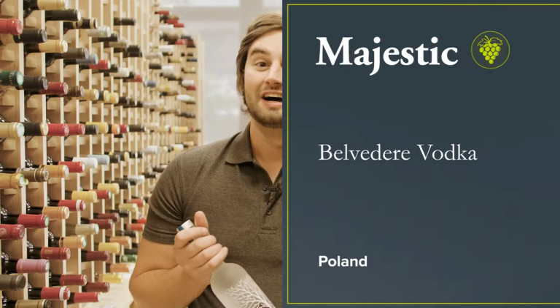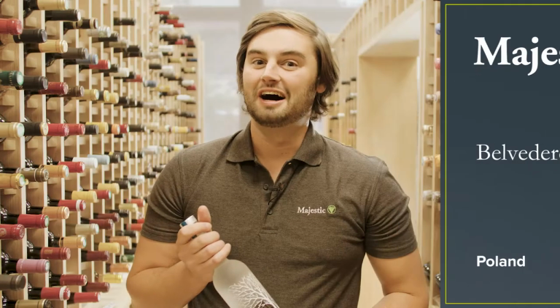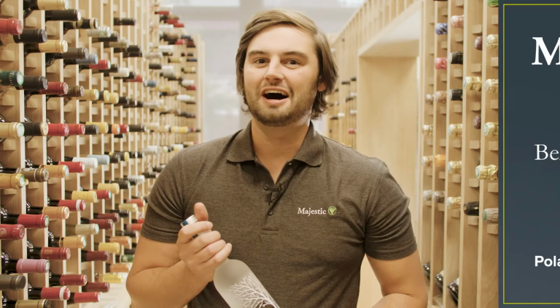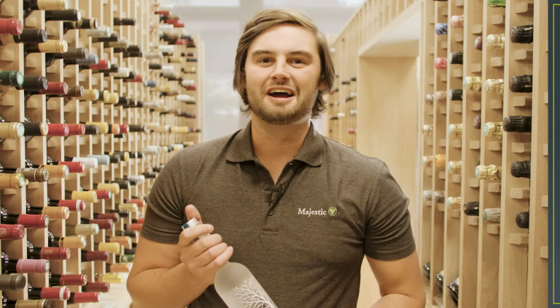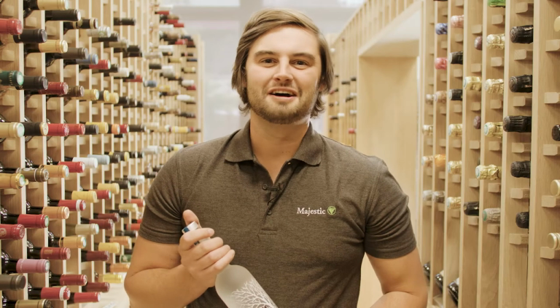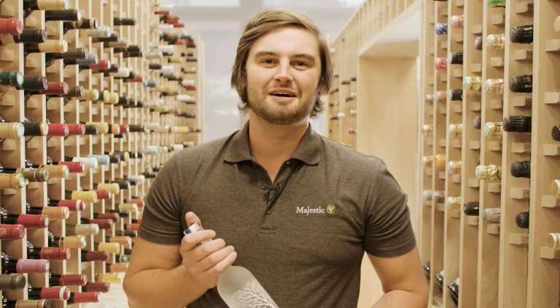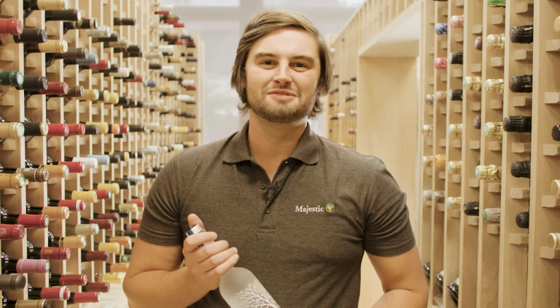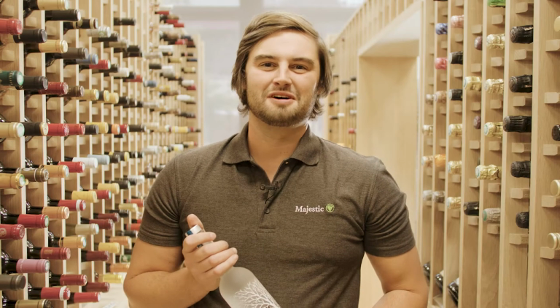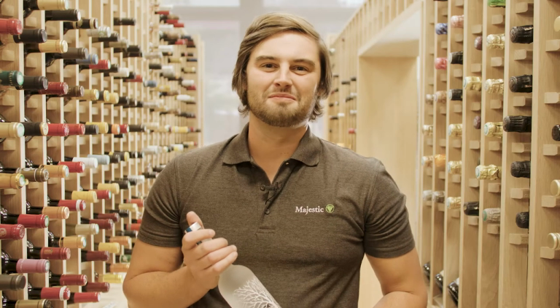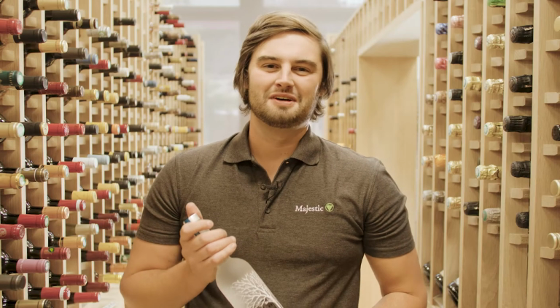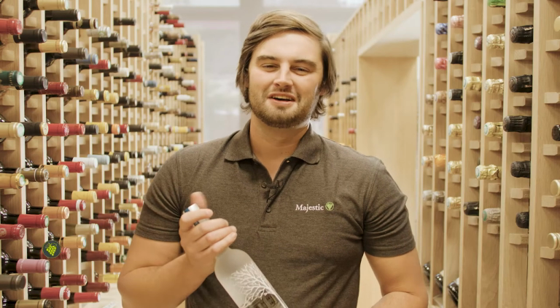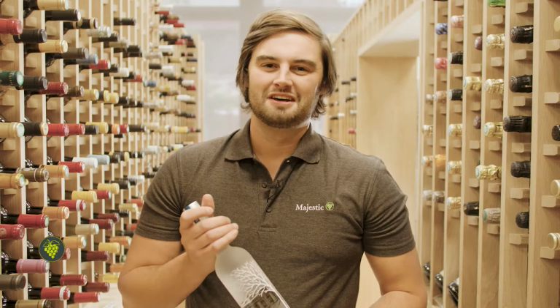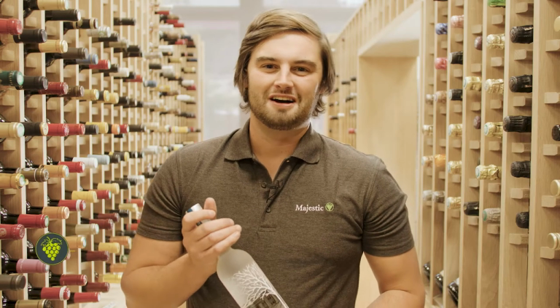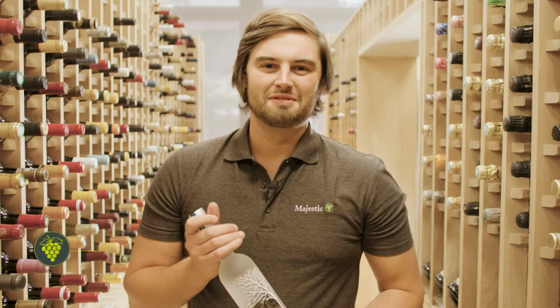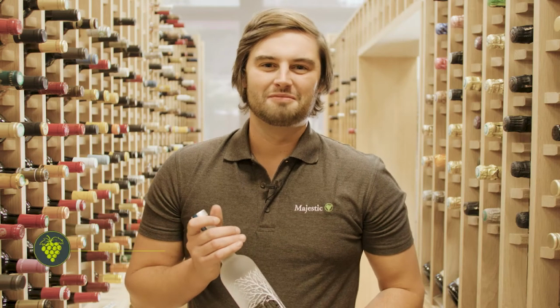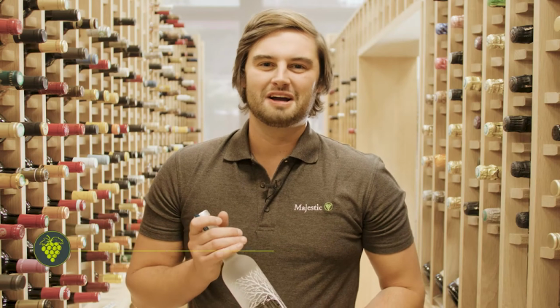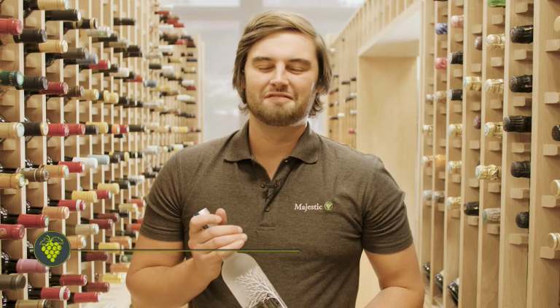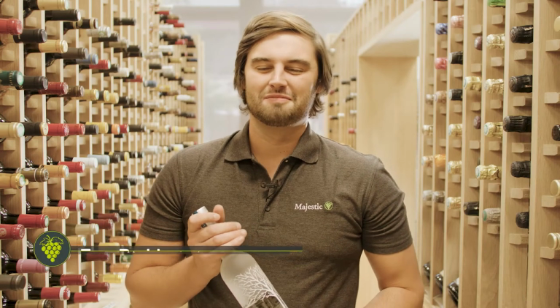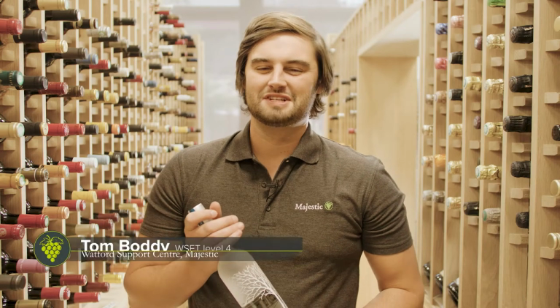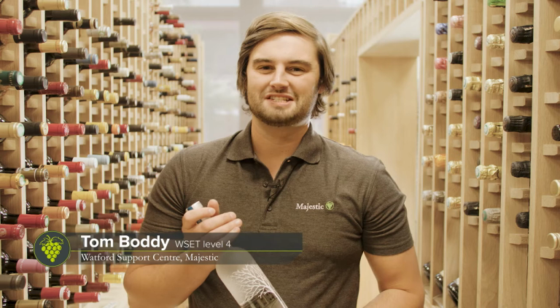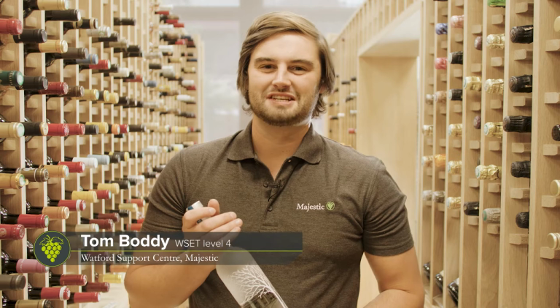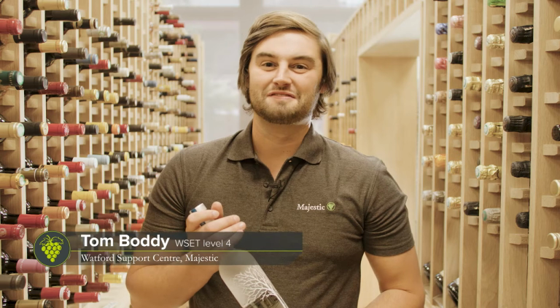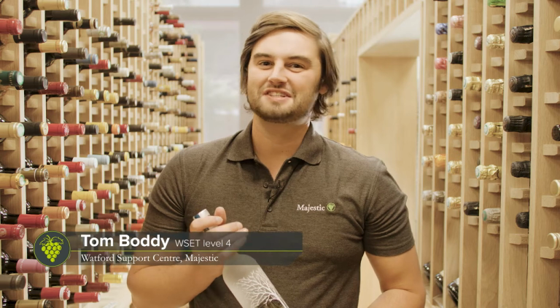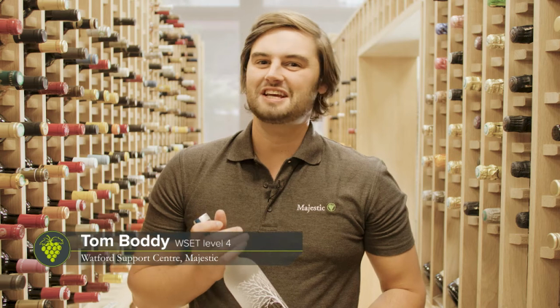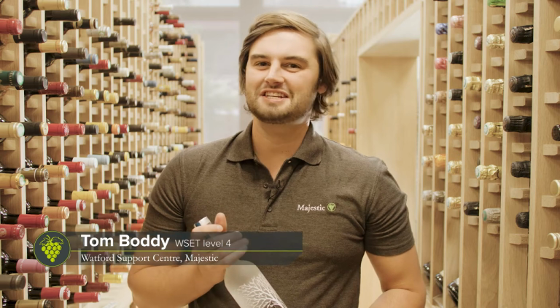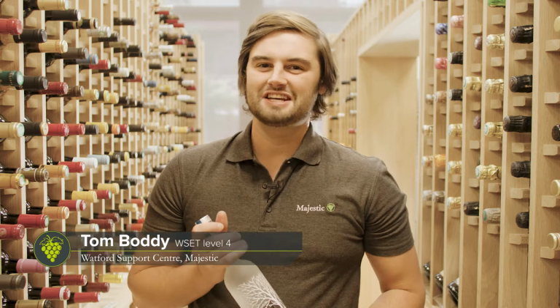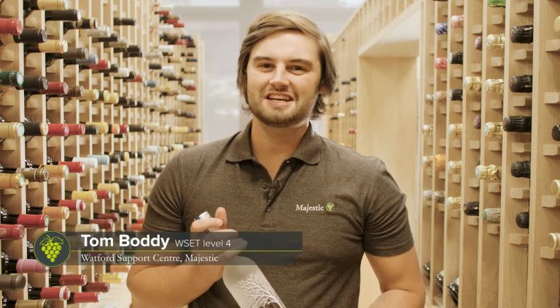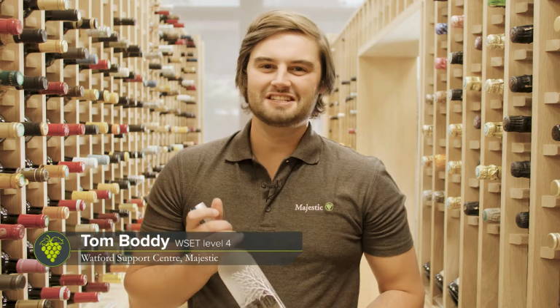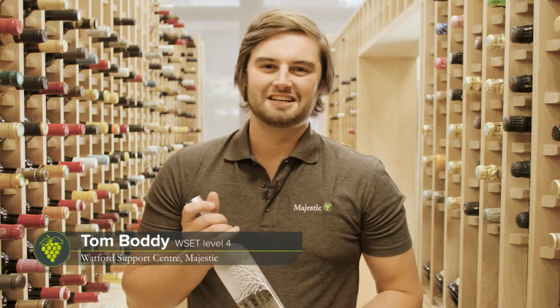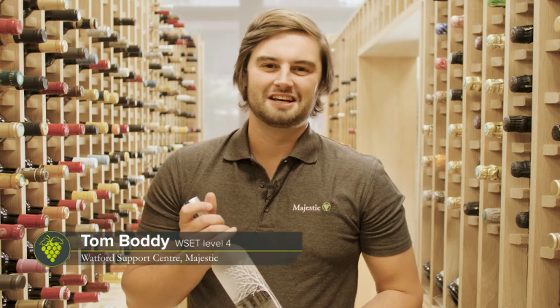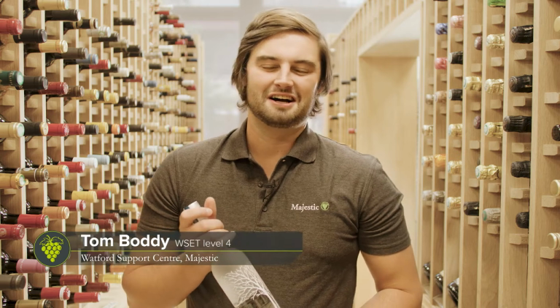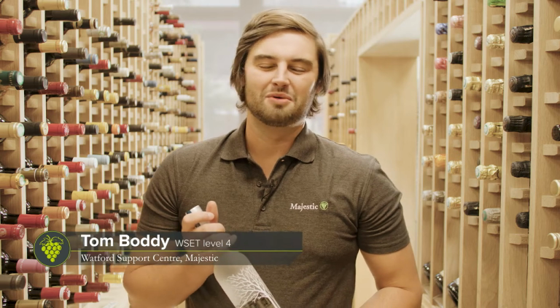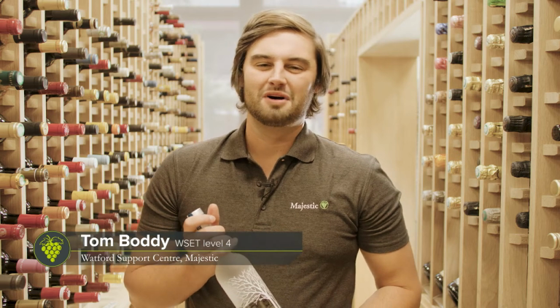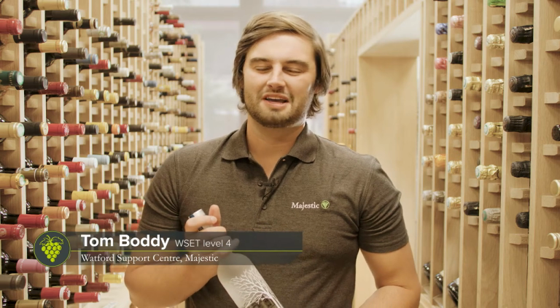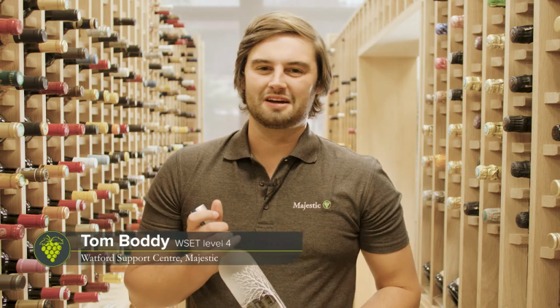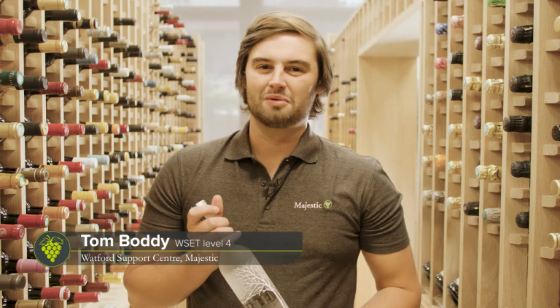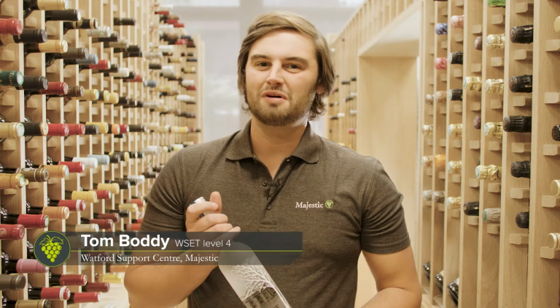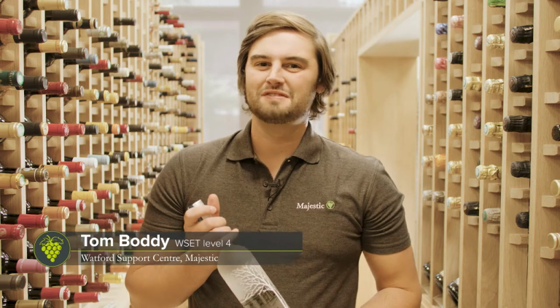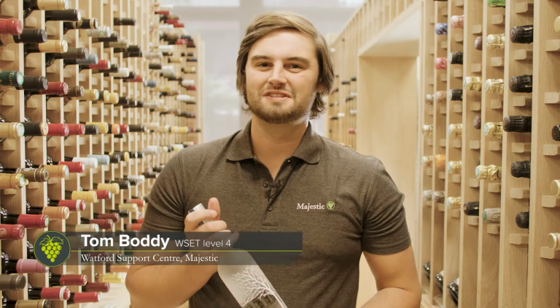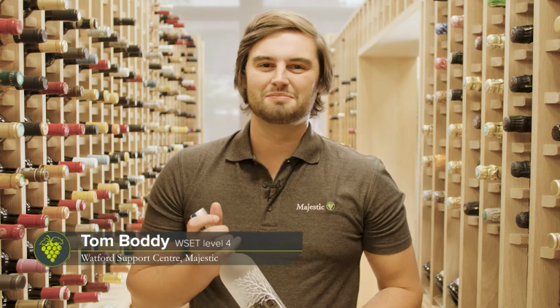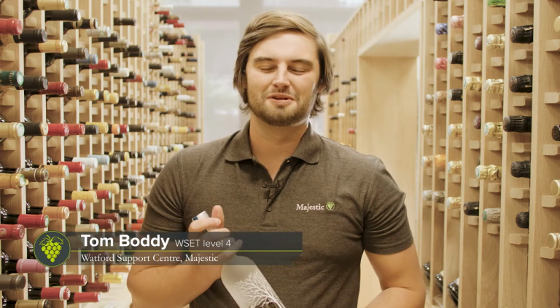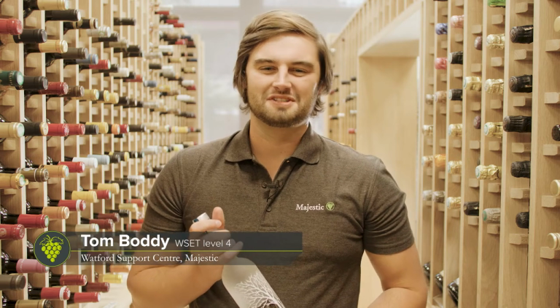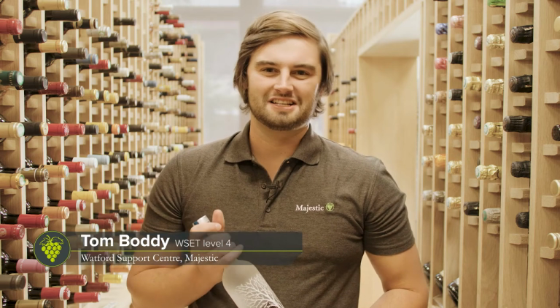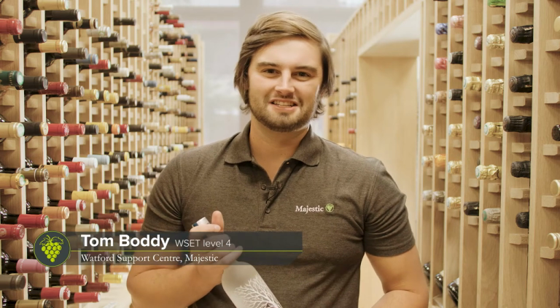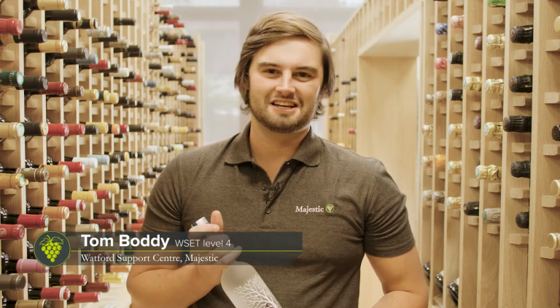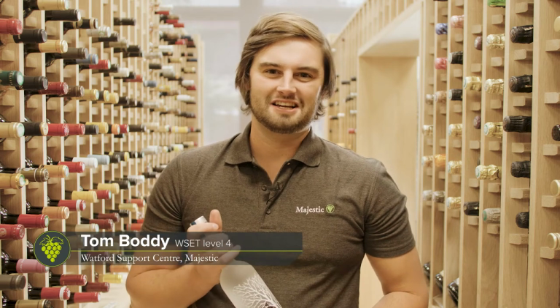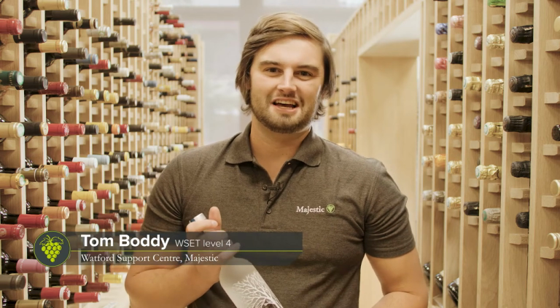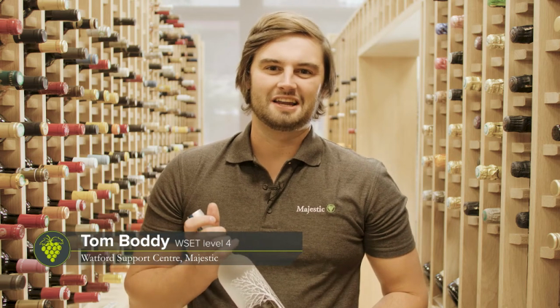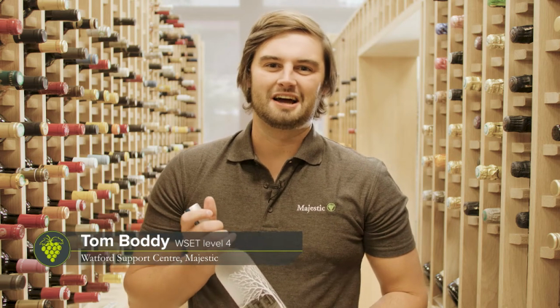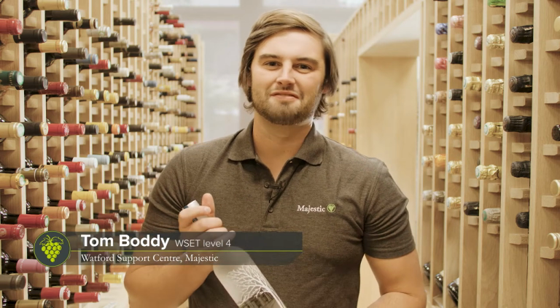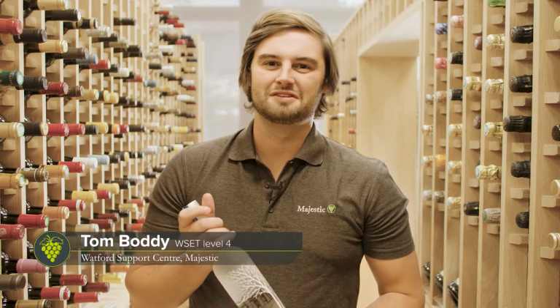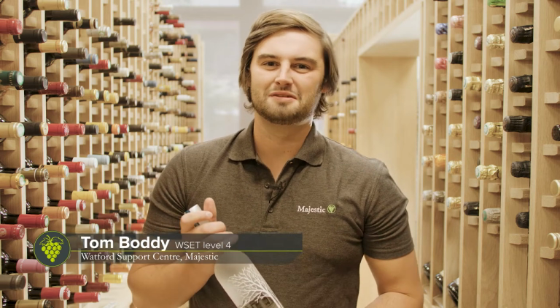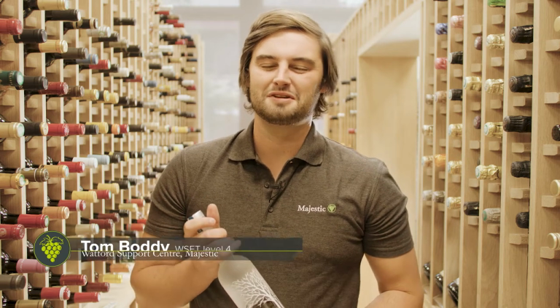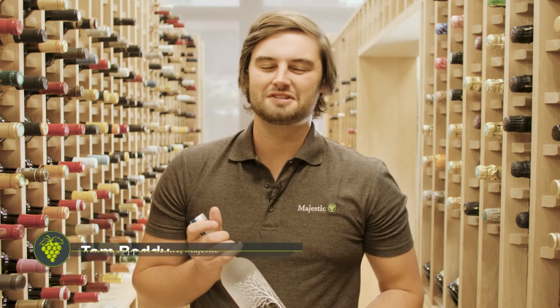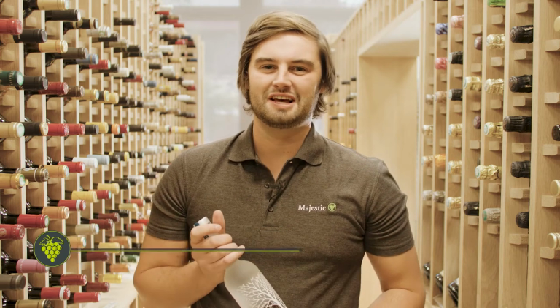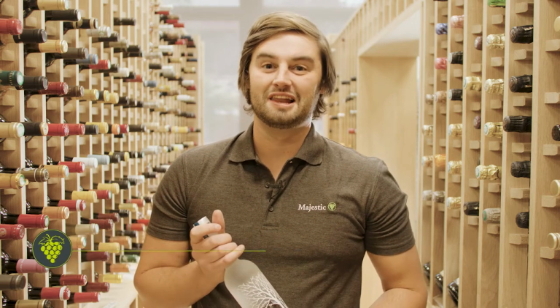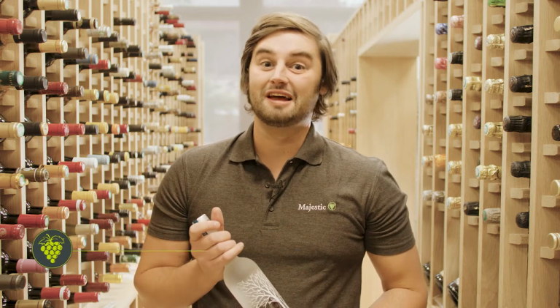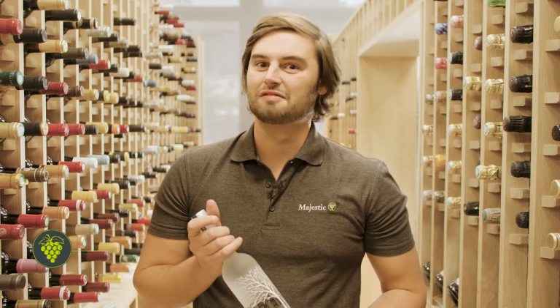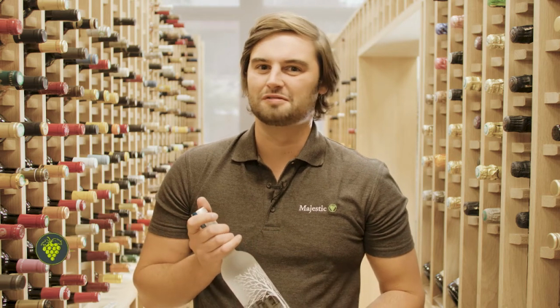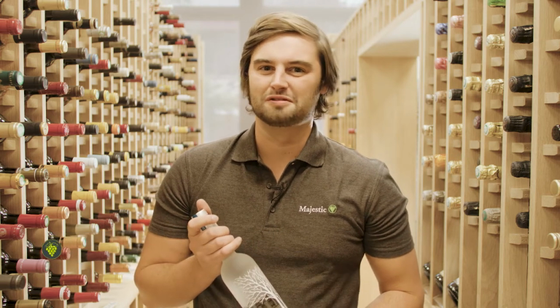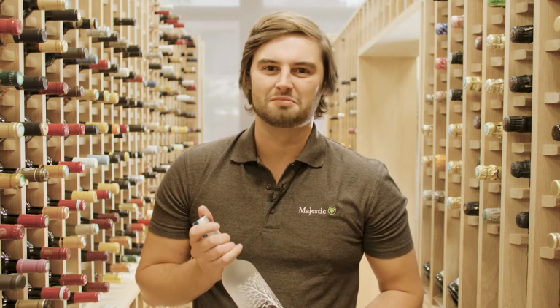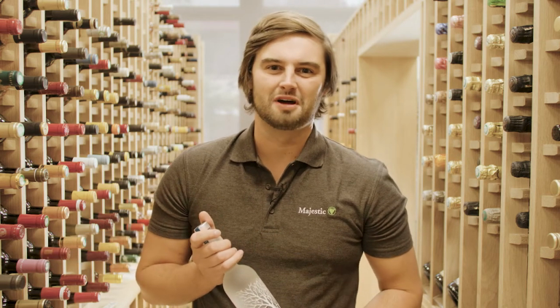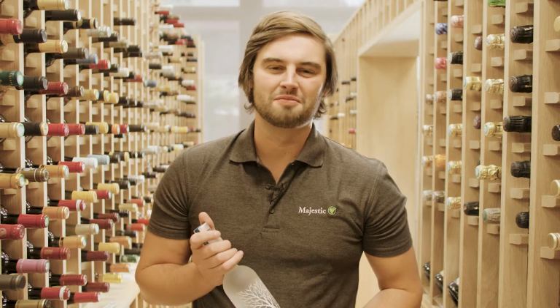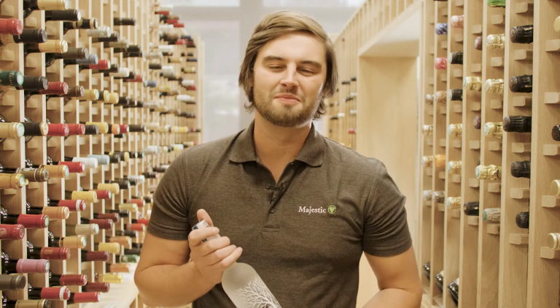Hi, I'm Tom. I've been working for Majestic for six years. I work in our Watford Support Centre and I have the WSET Level 4 Diploma.